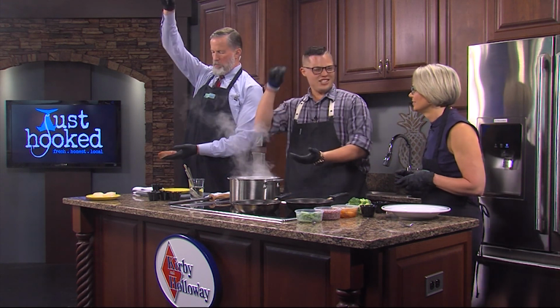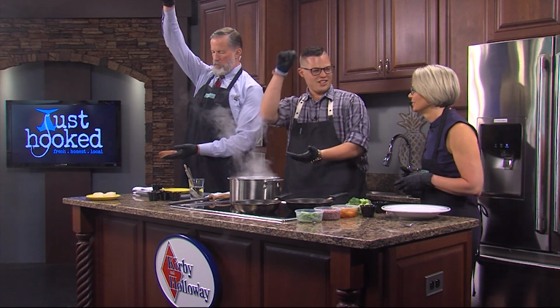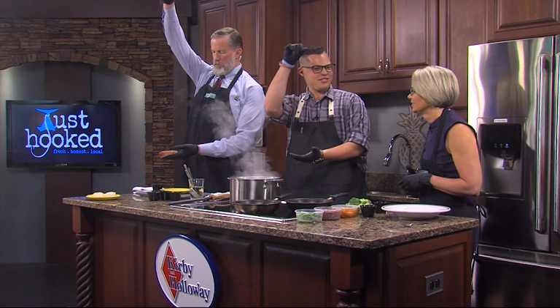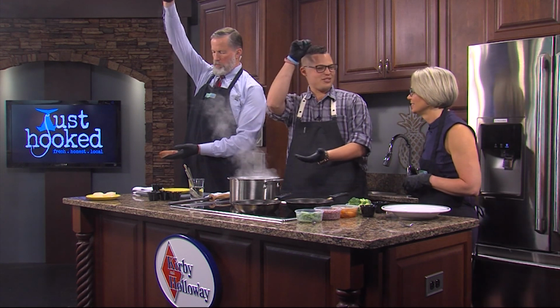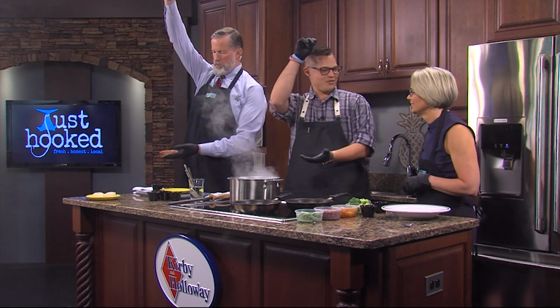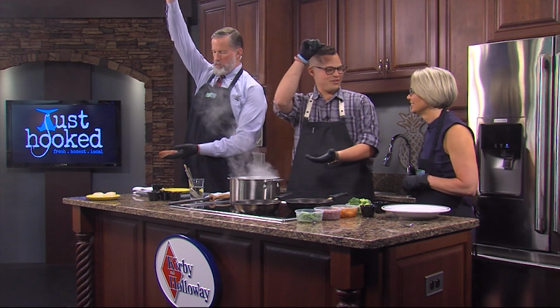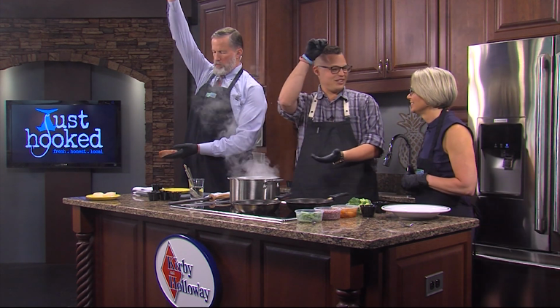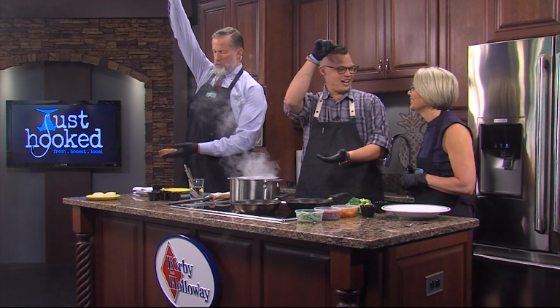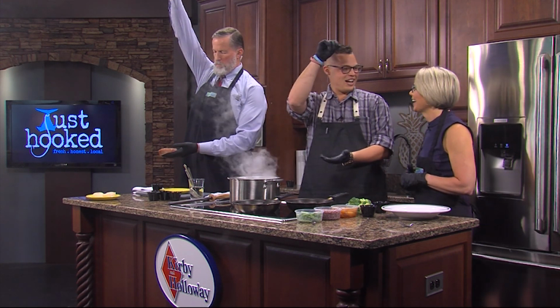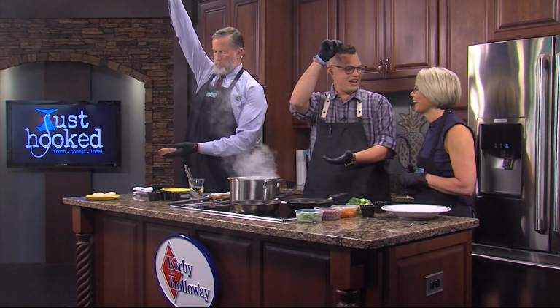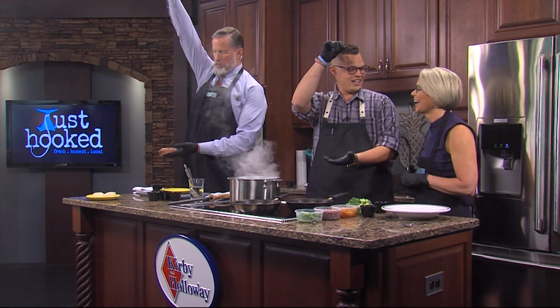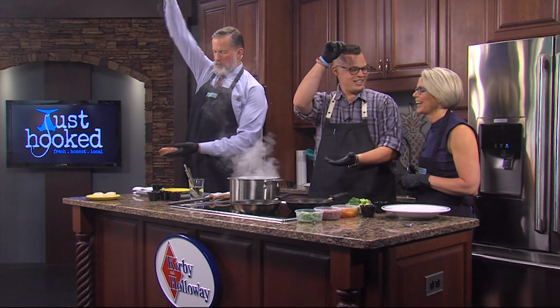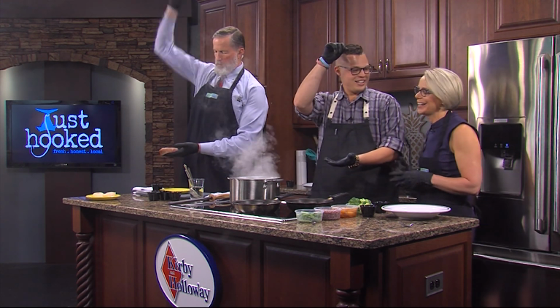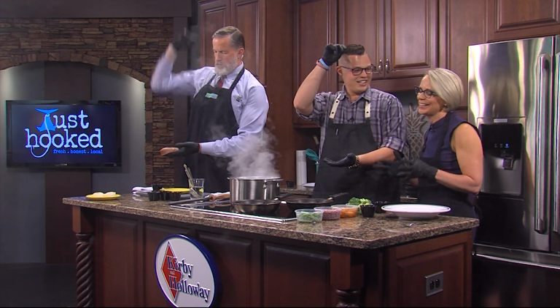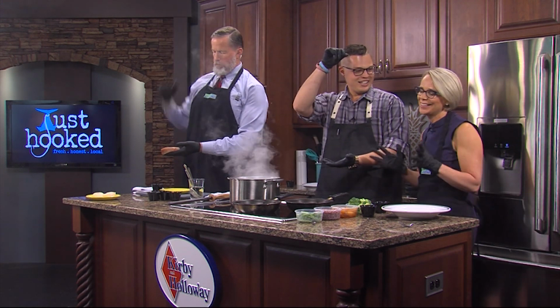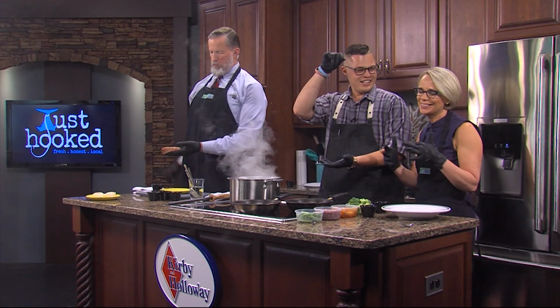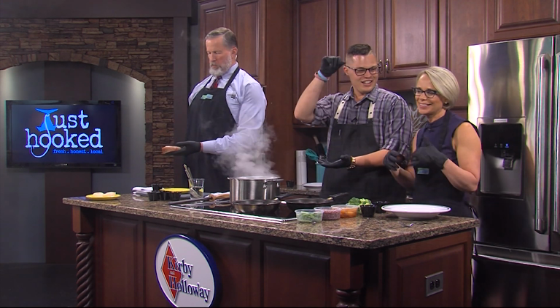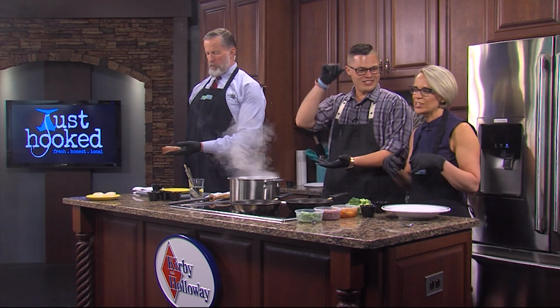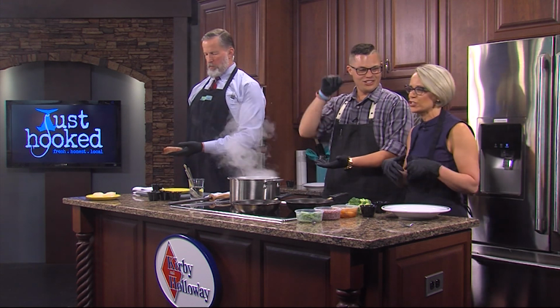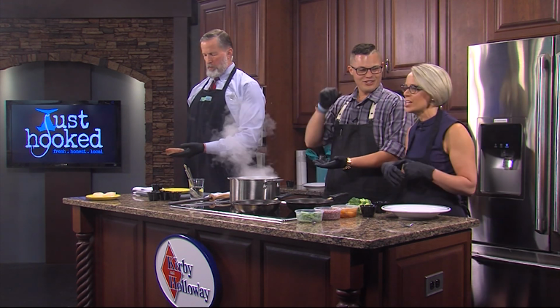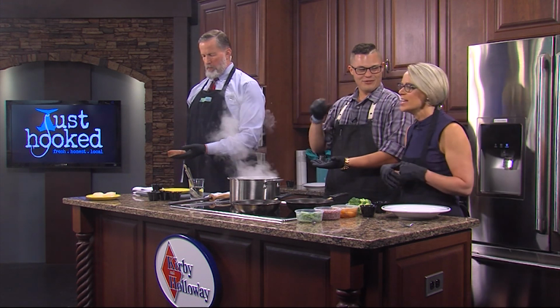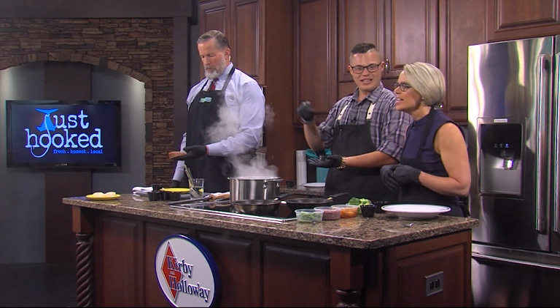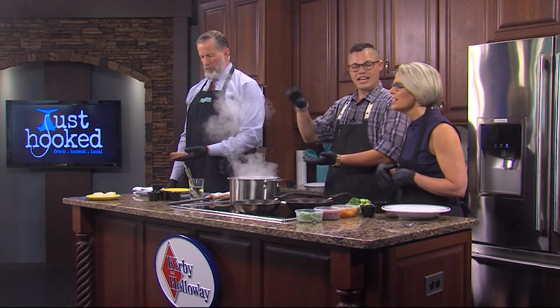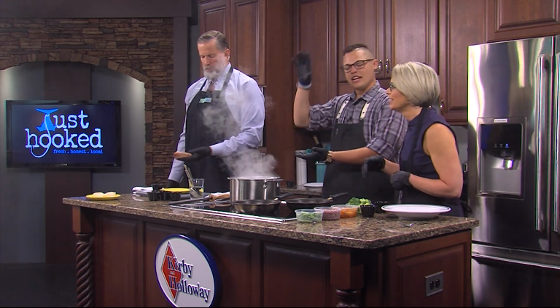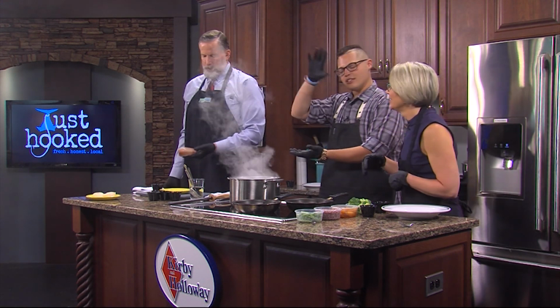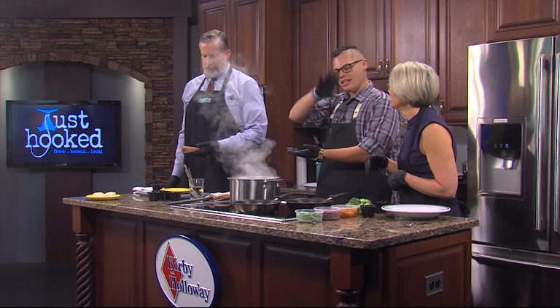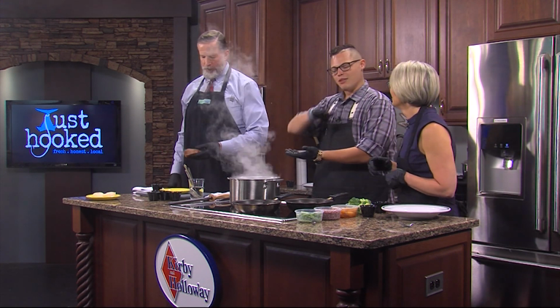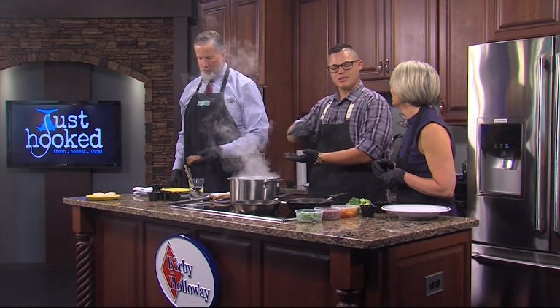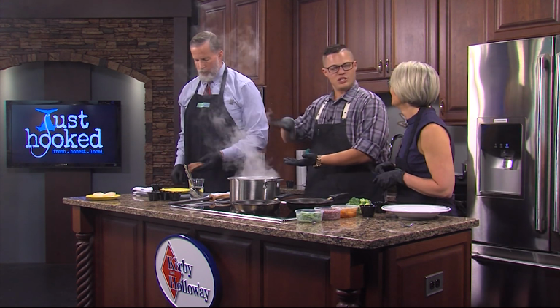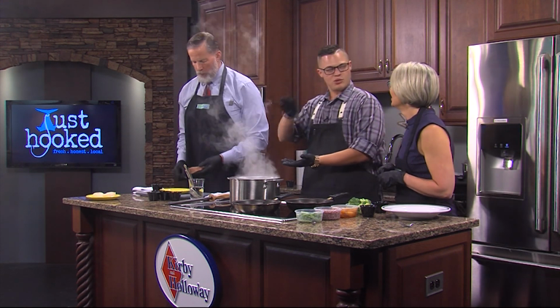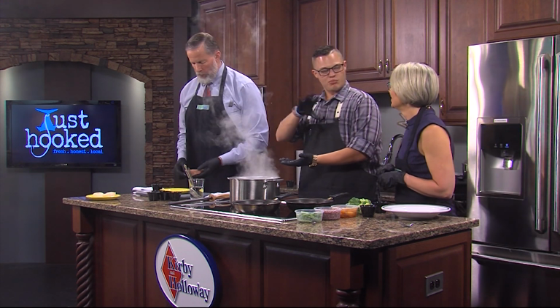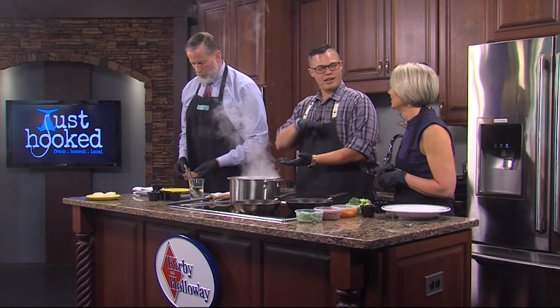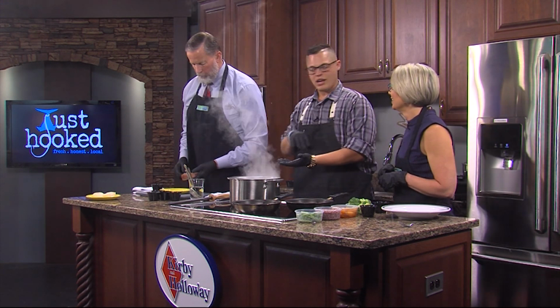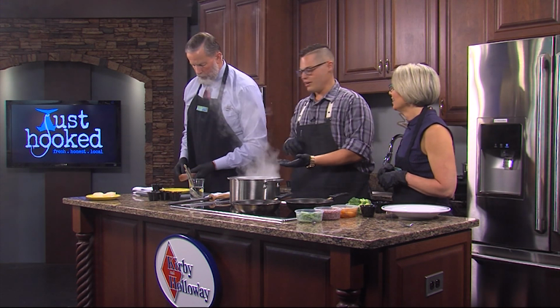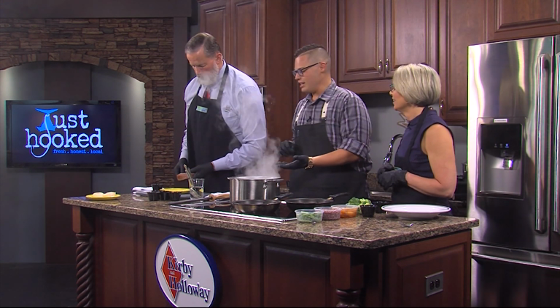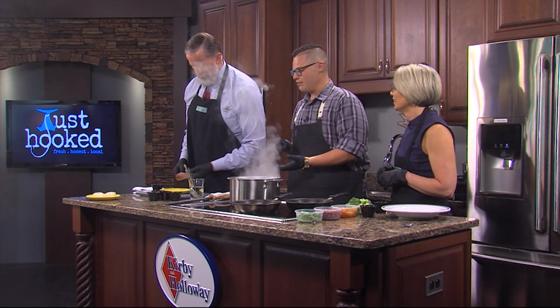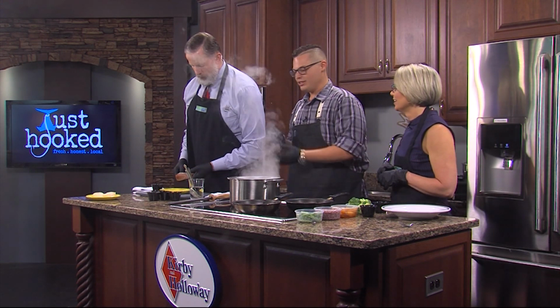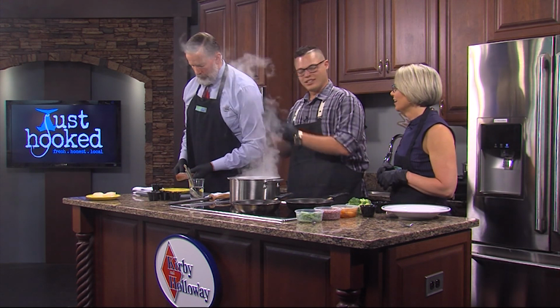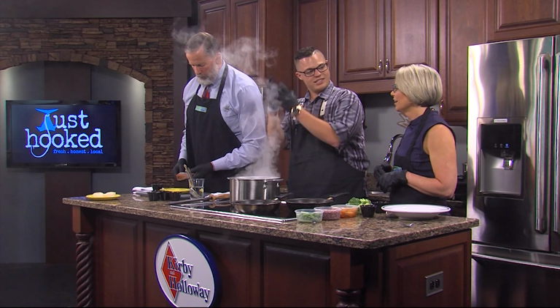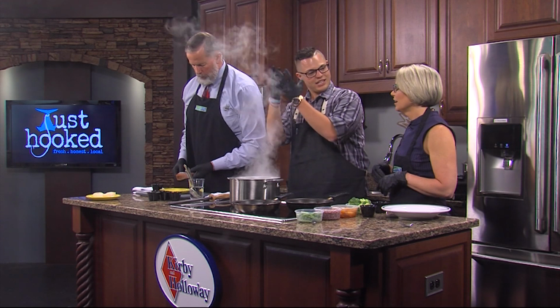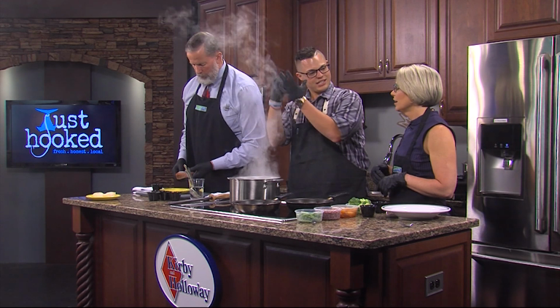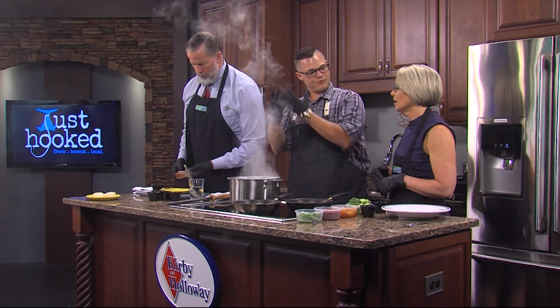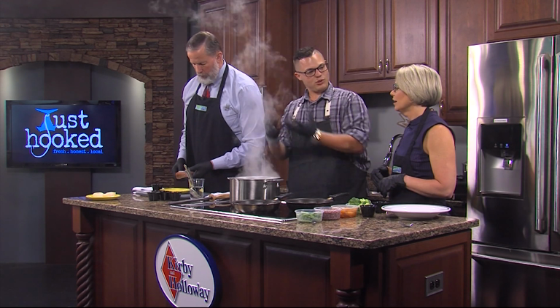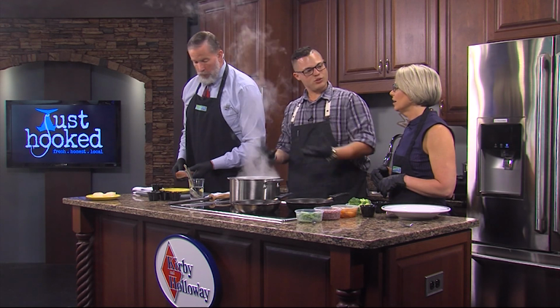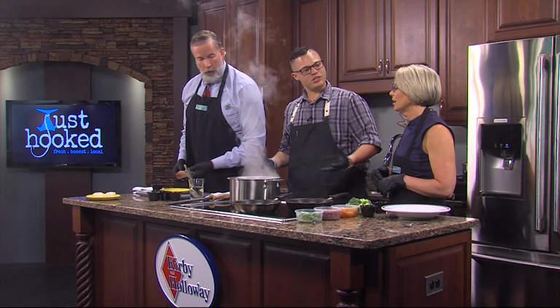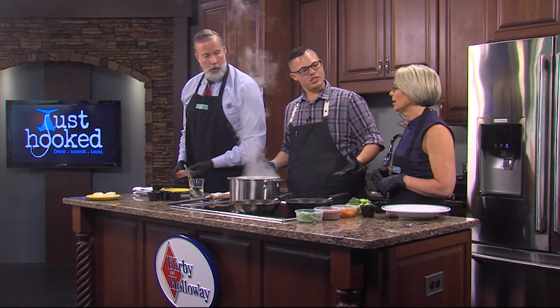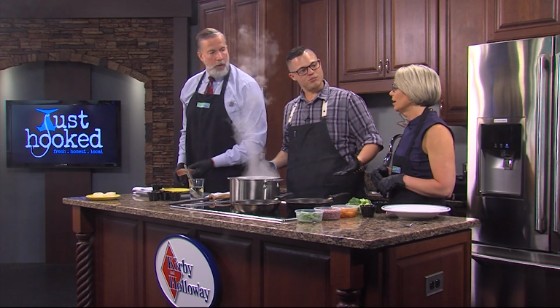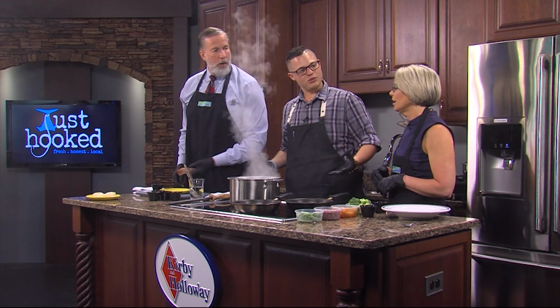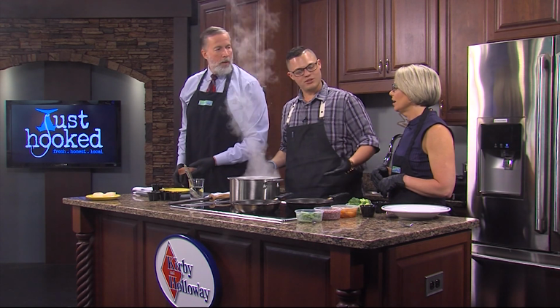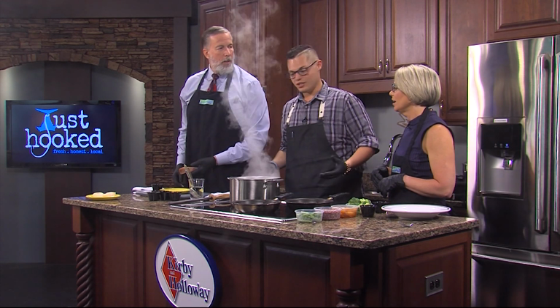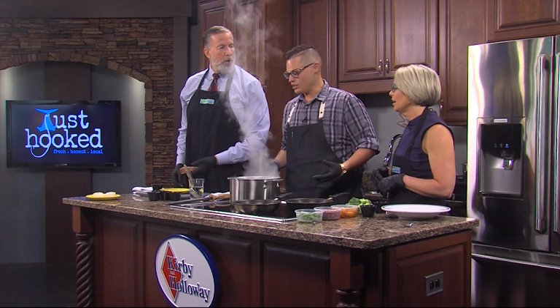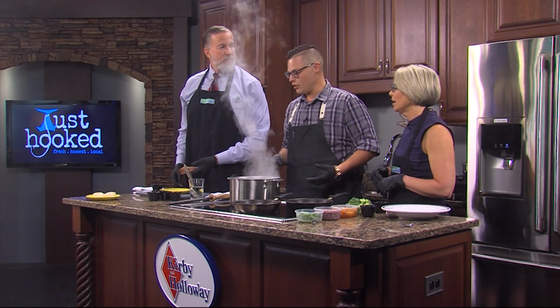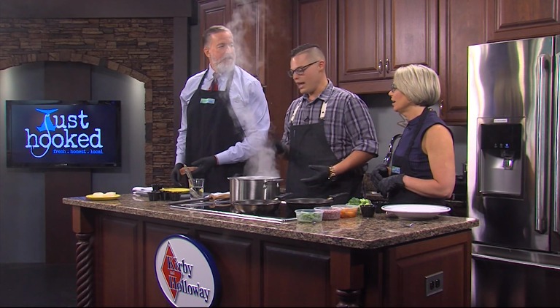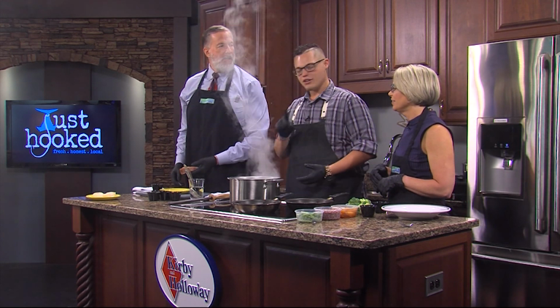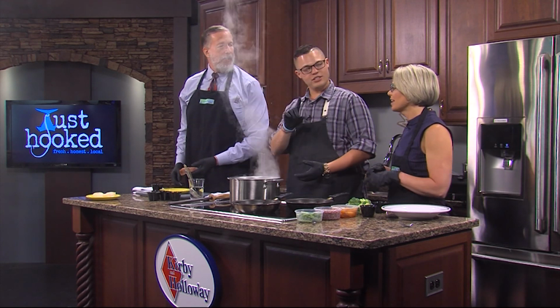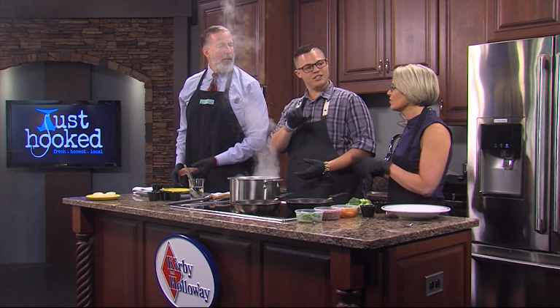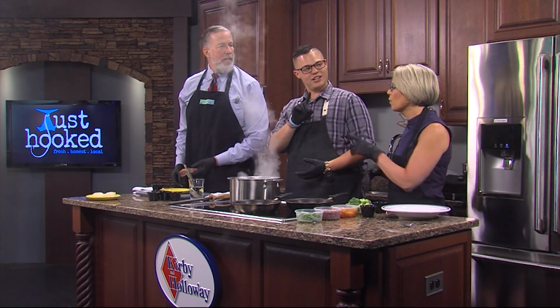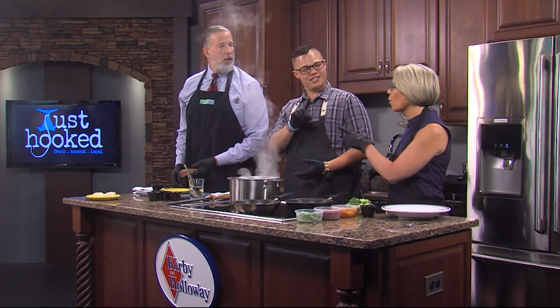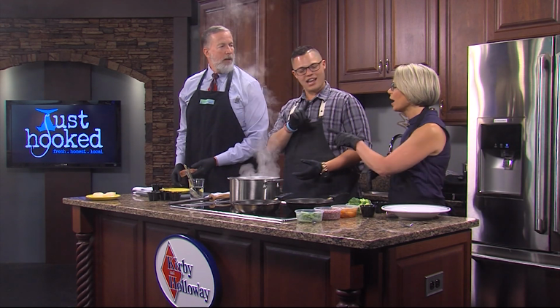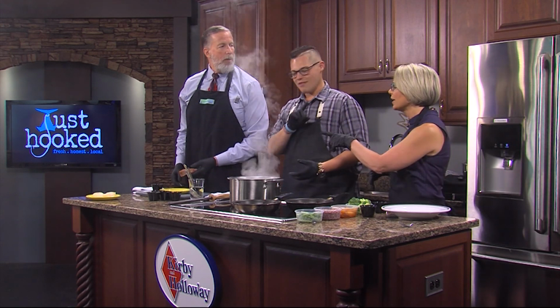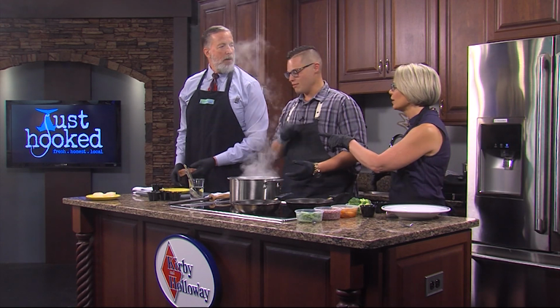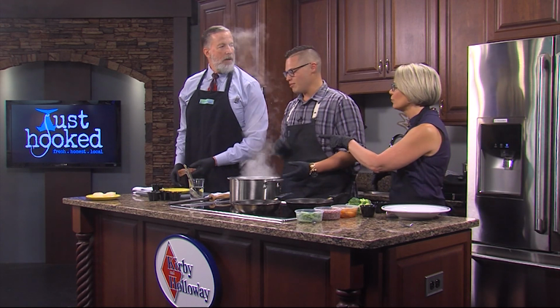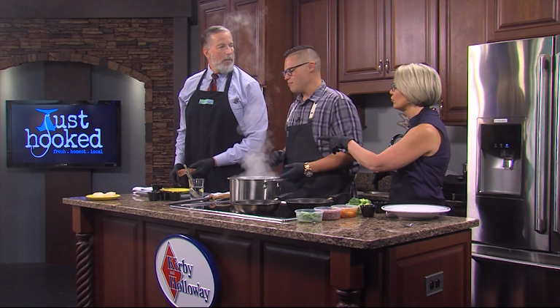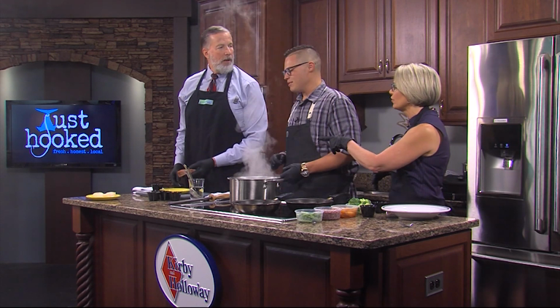You see chefs do it really high — it actually helps it spread out evenly because as it falls, it disperses. So it actually does have a purpose.